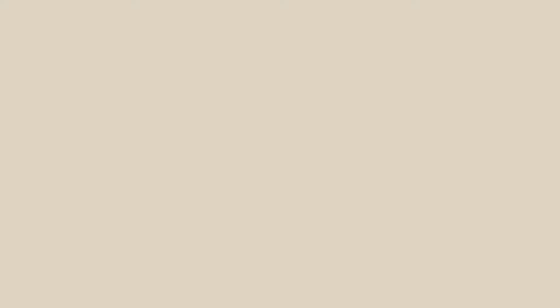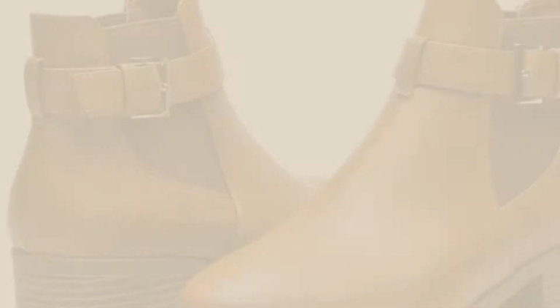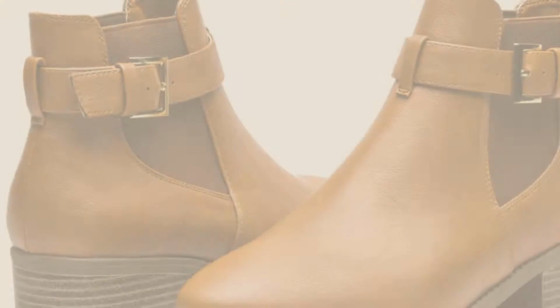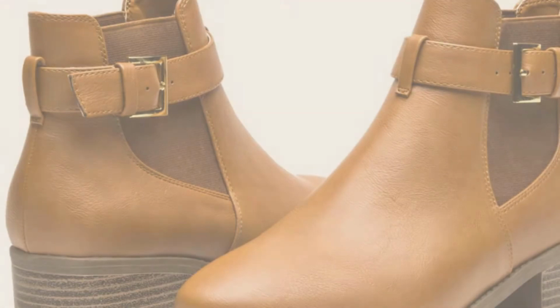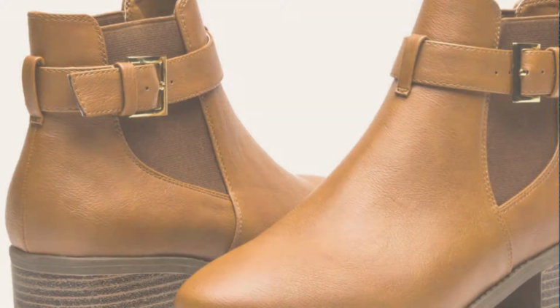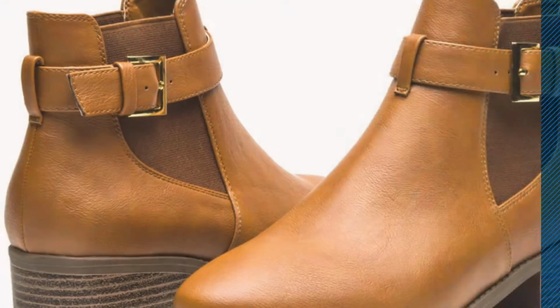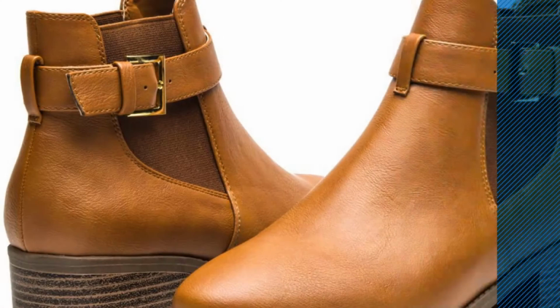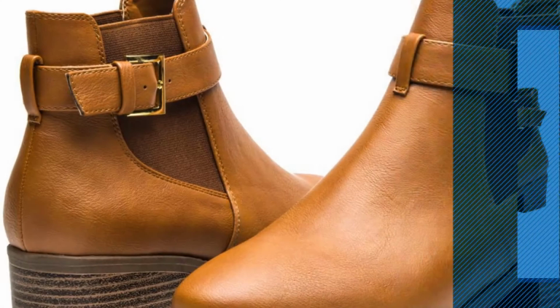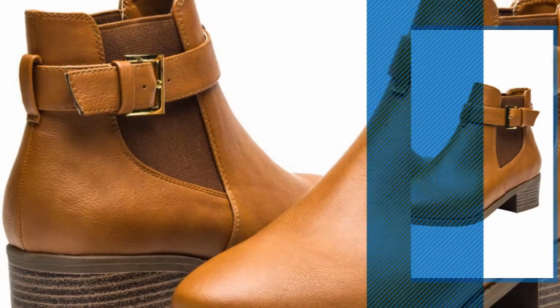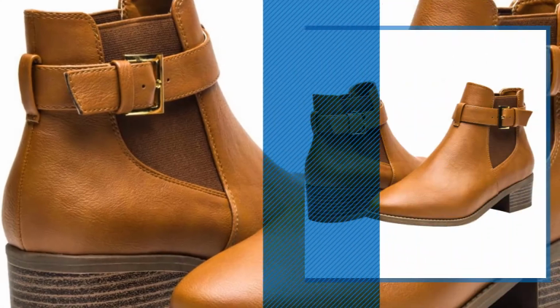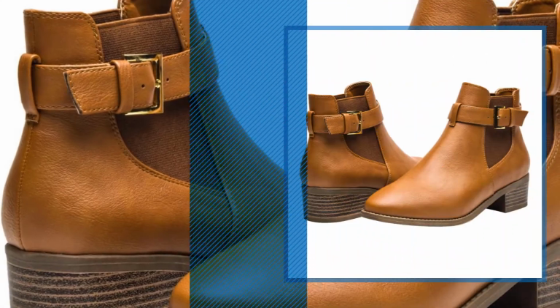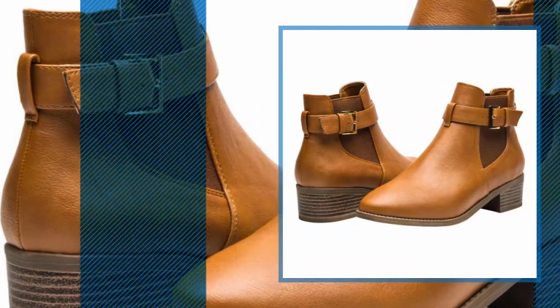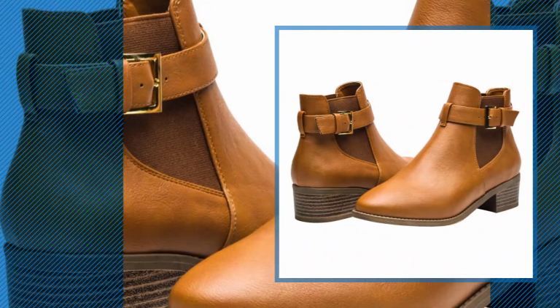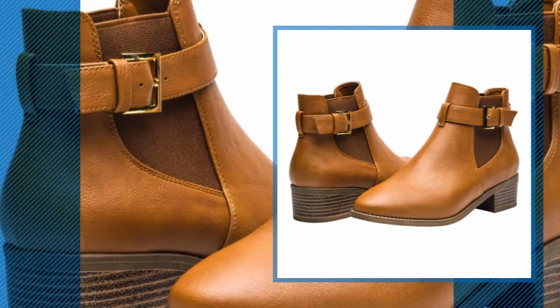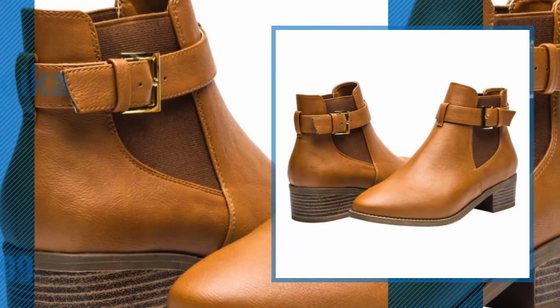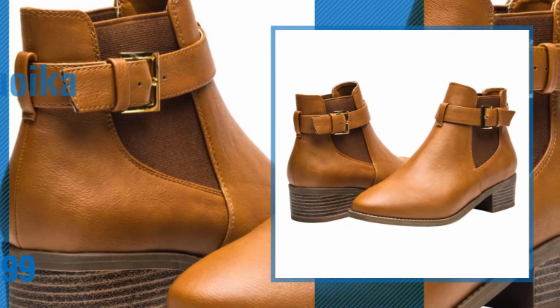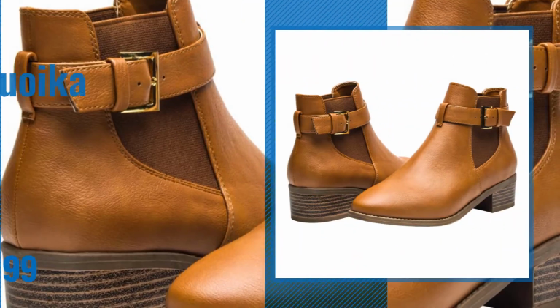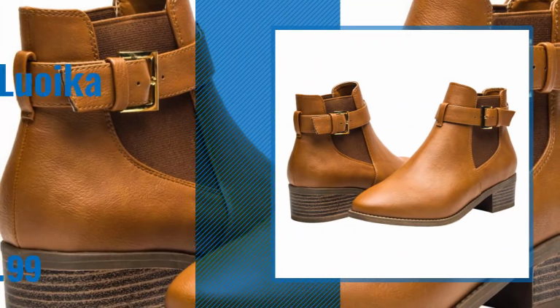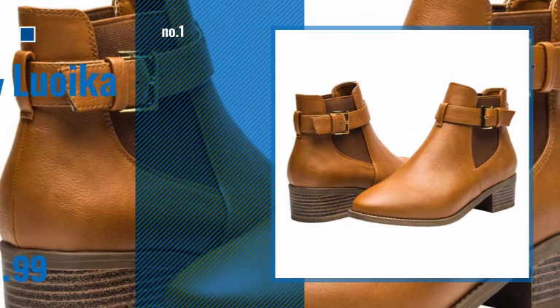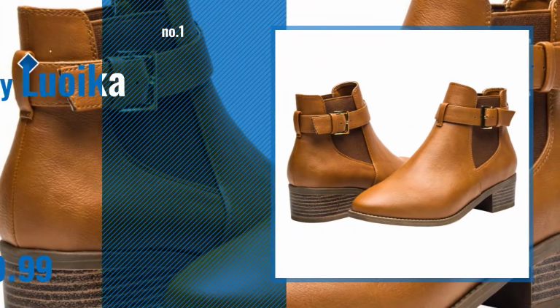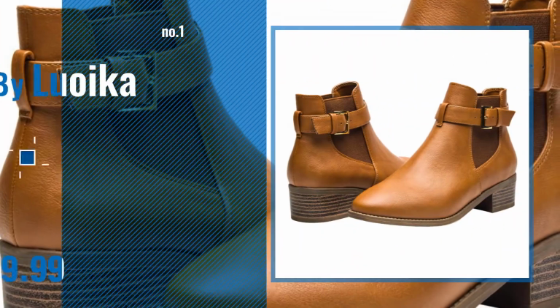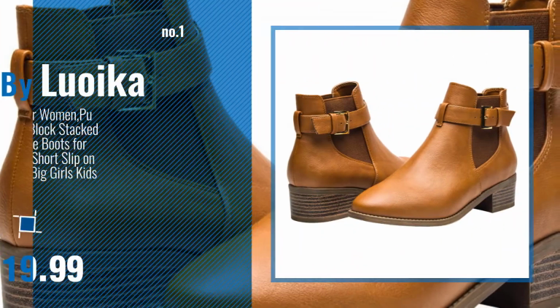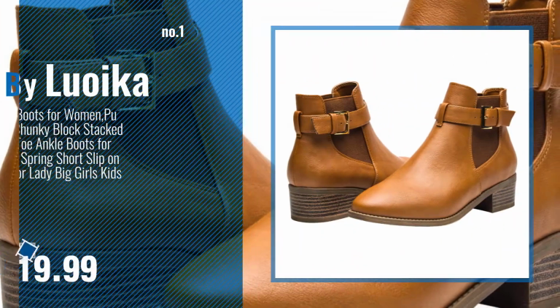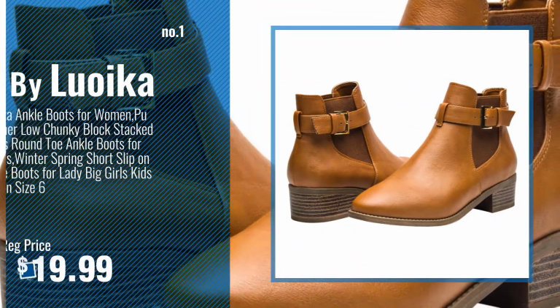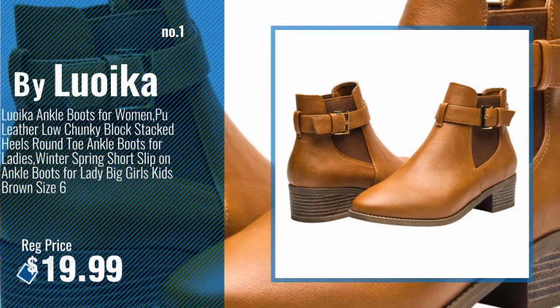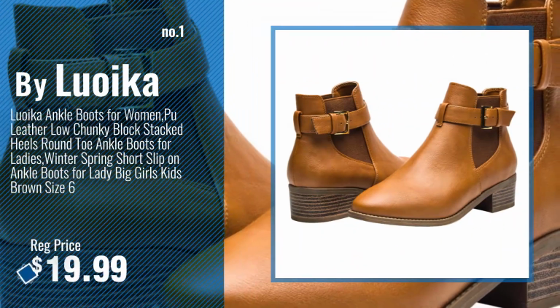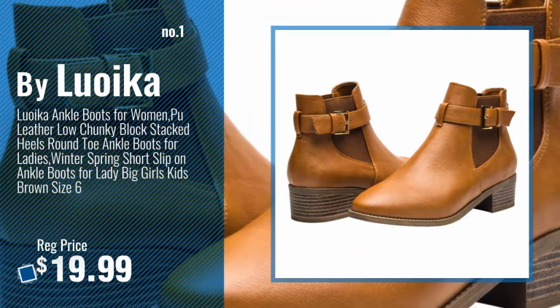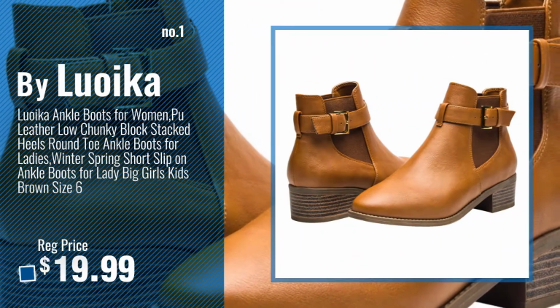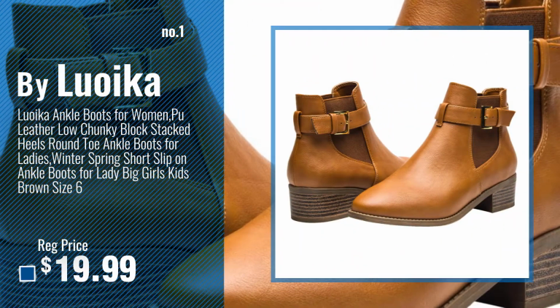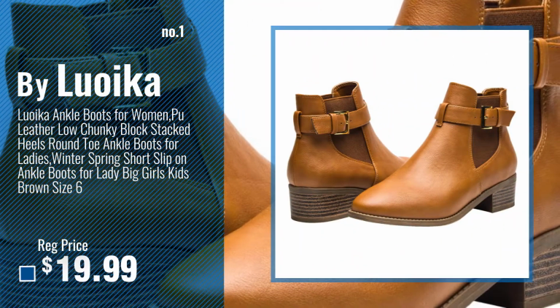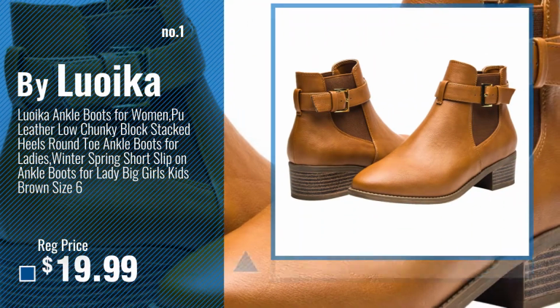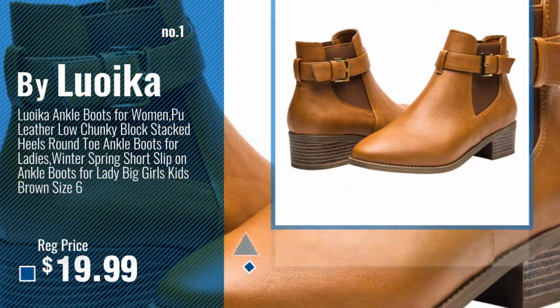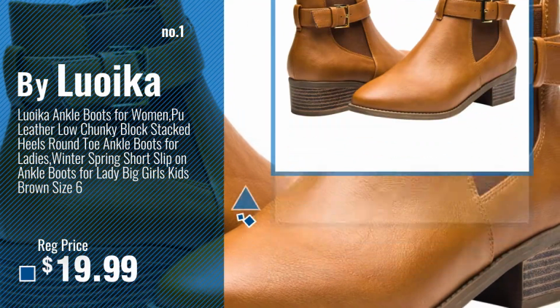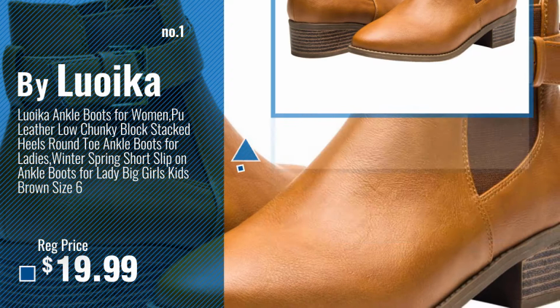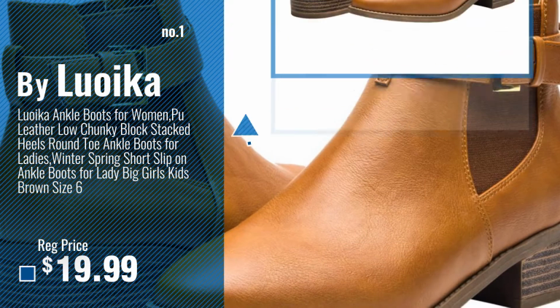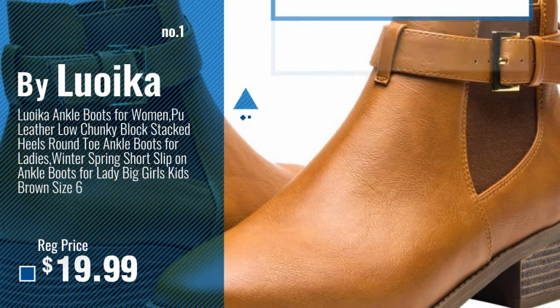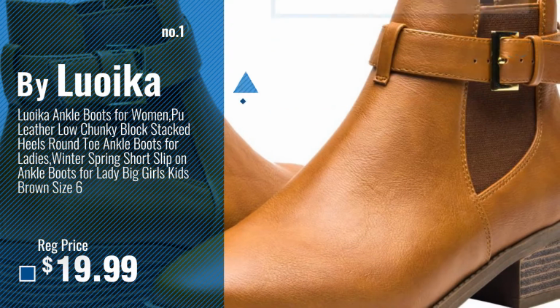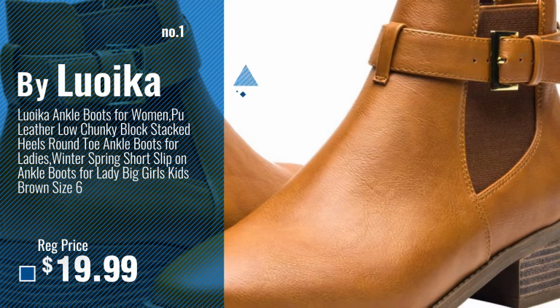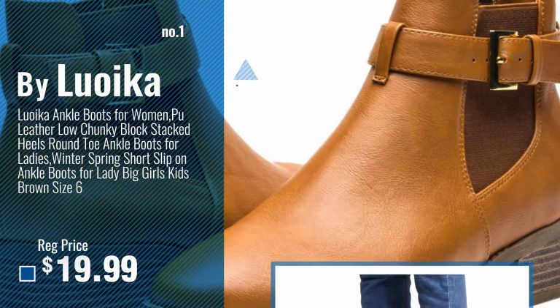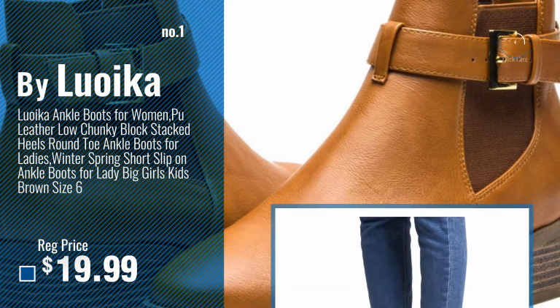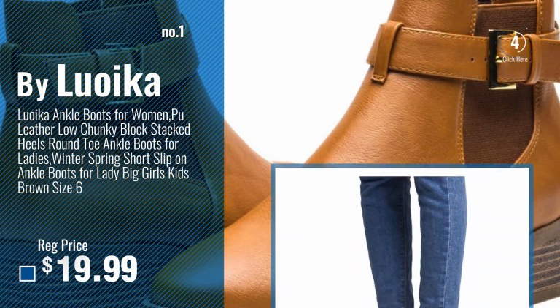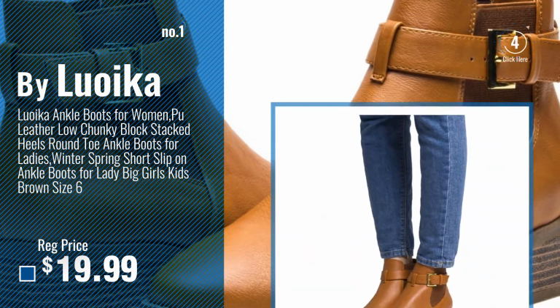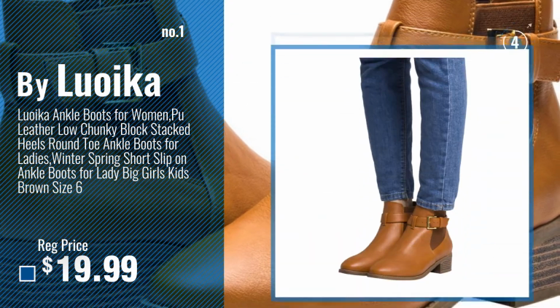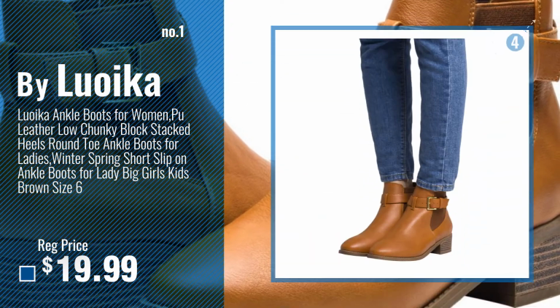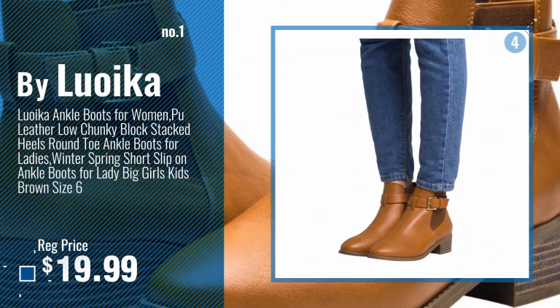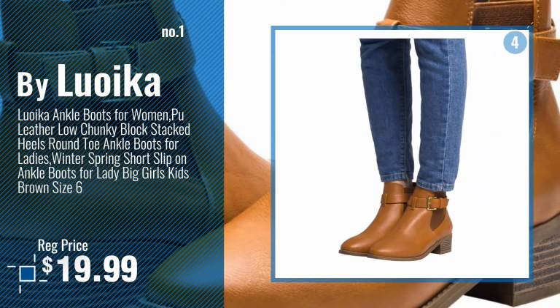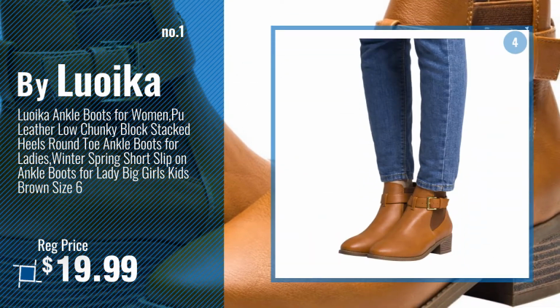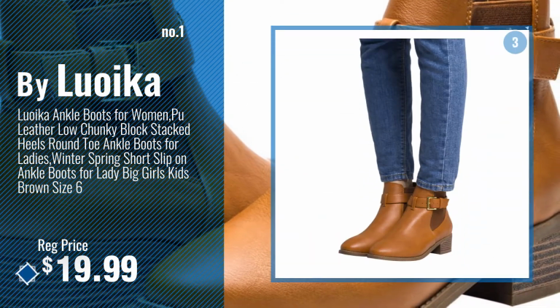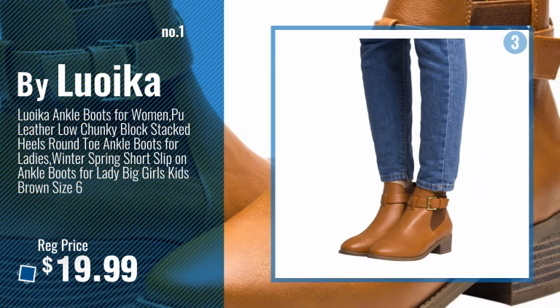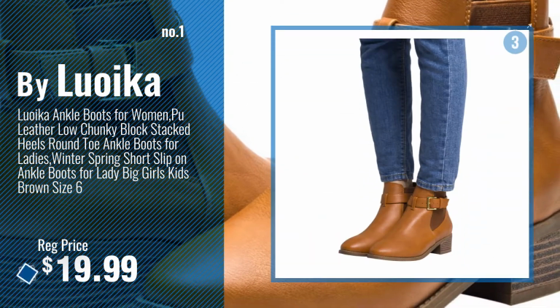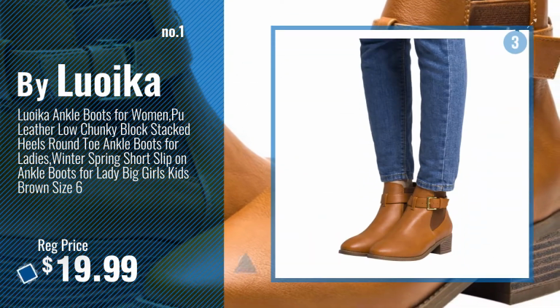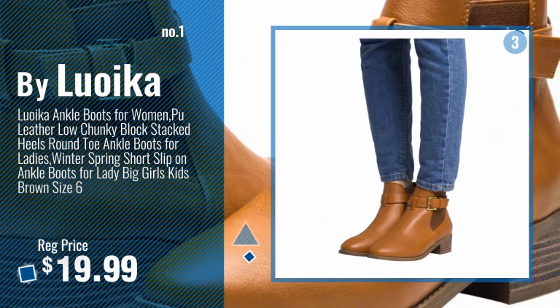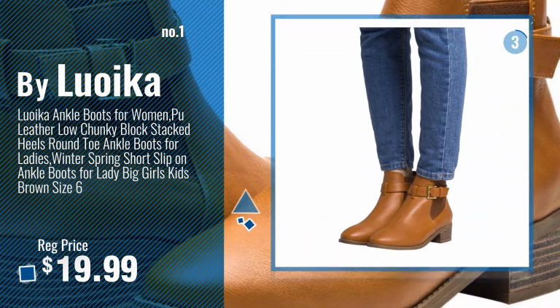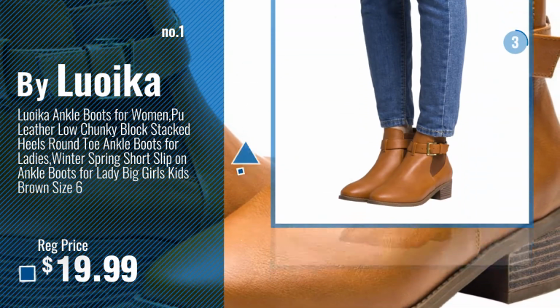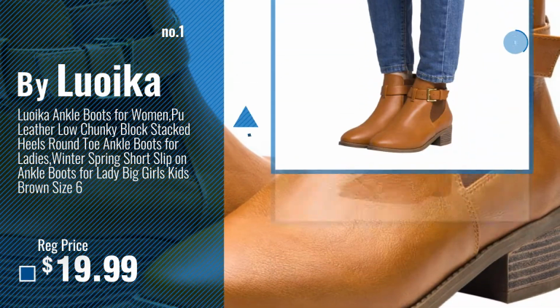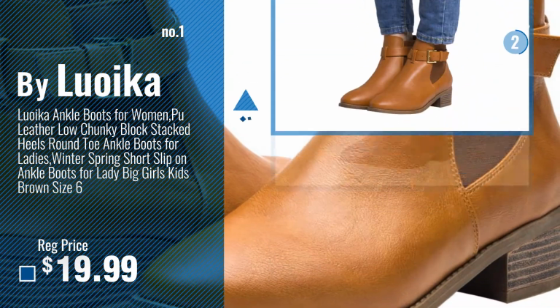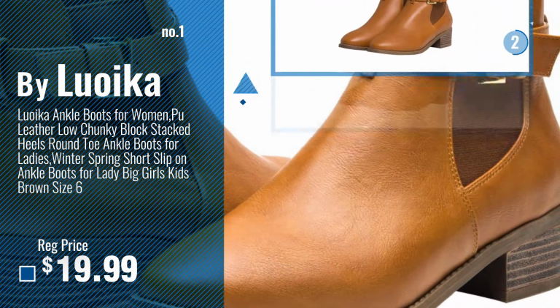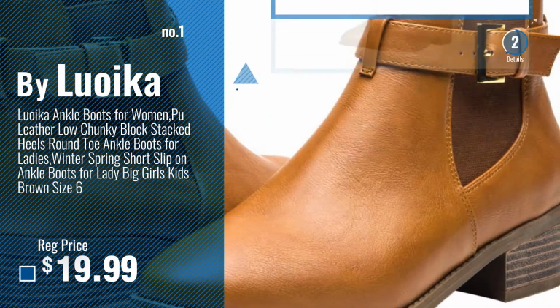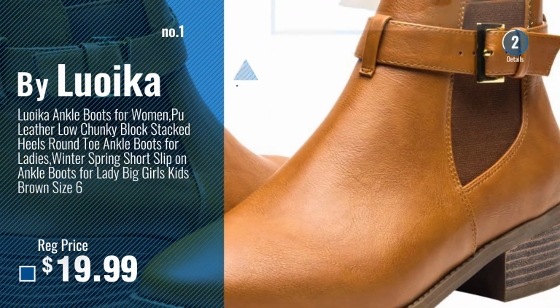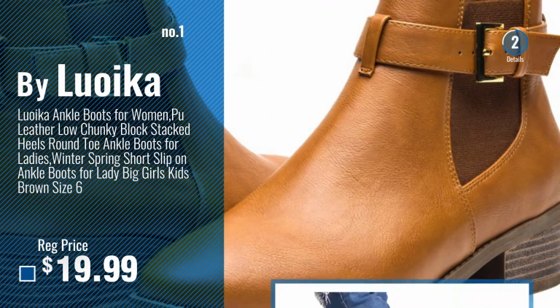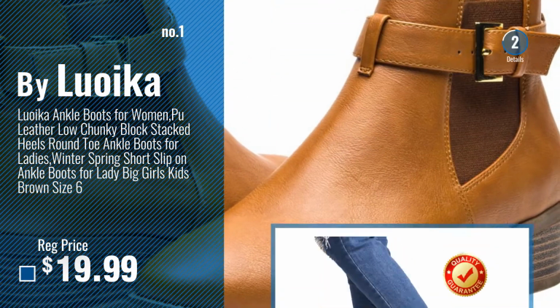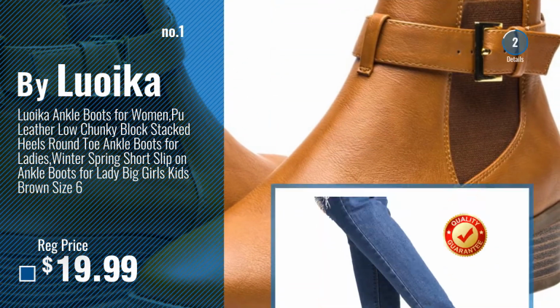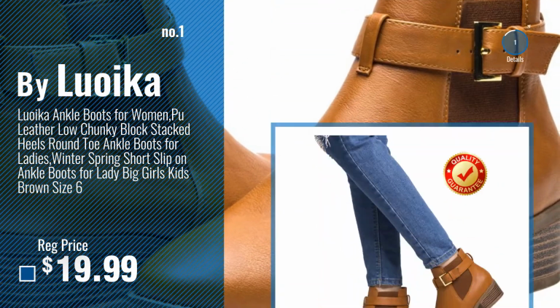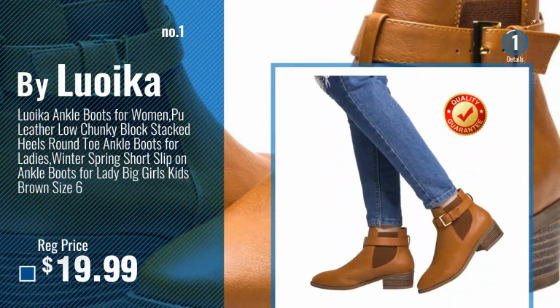Number 1: Most Popular, by Luoika. Watch this video and choose your favorite.